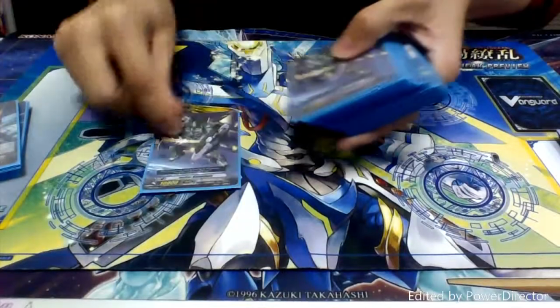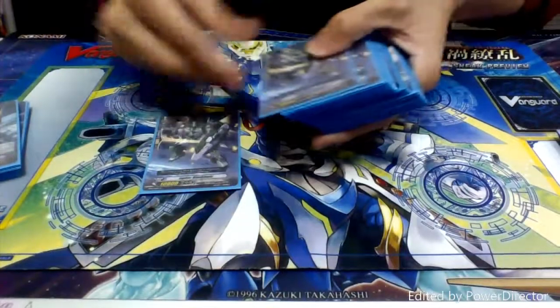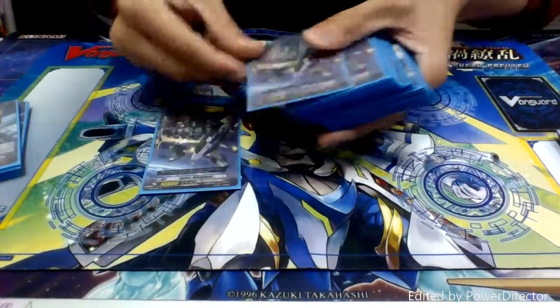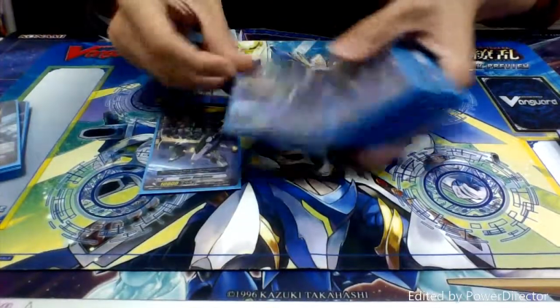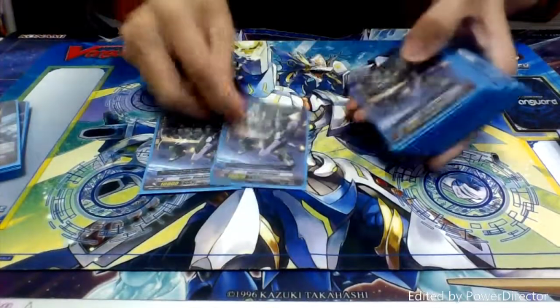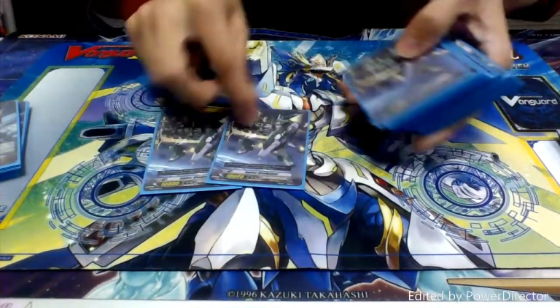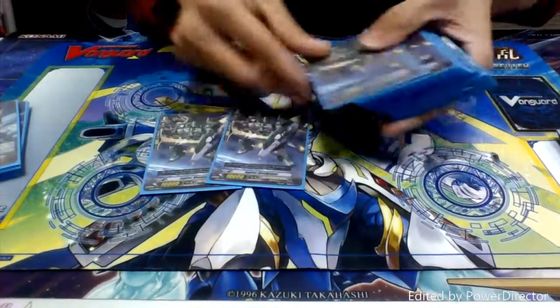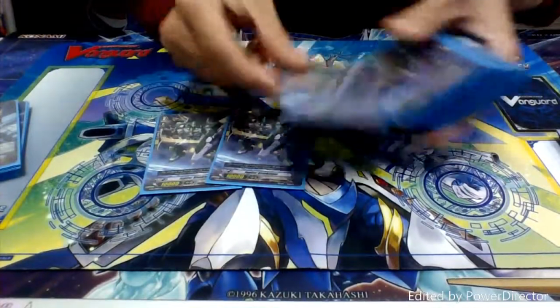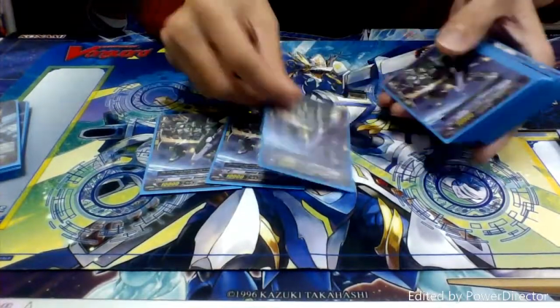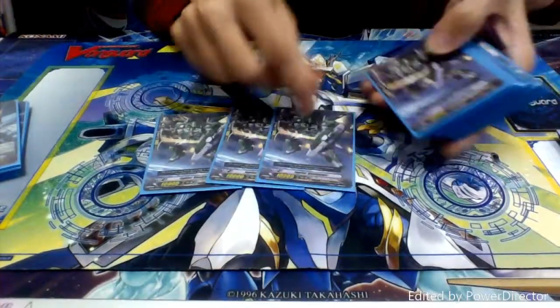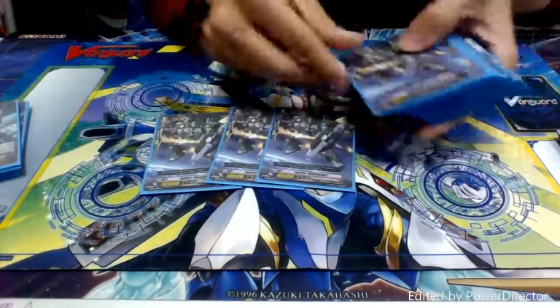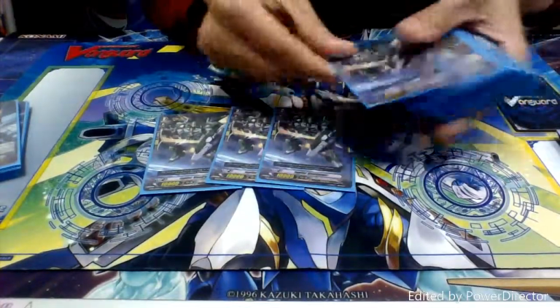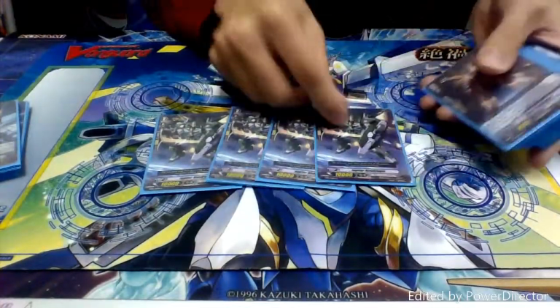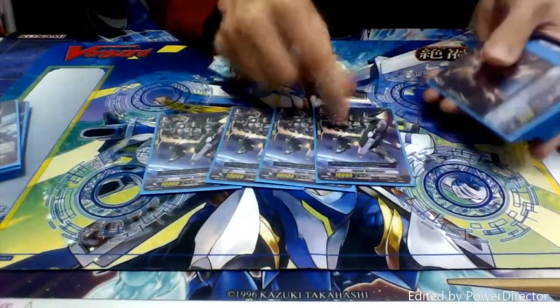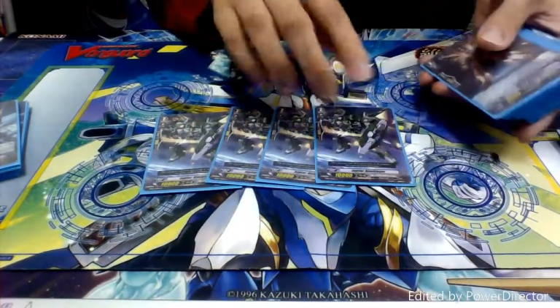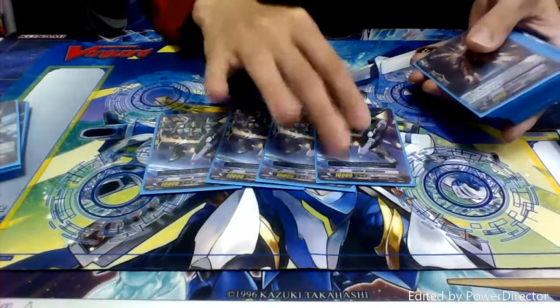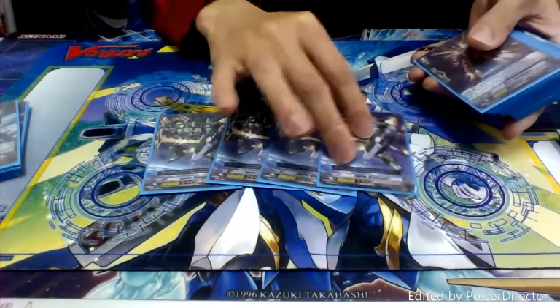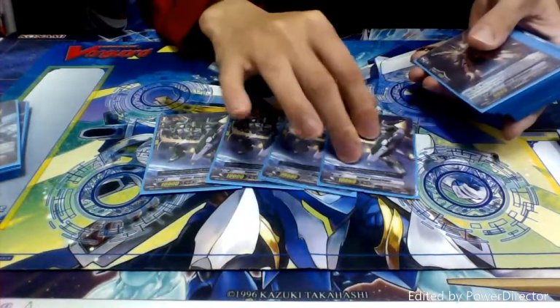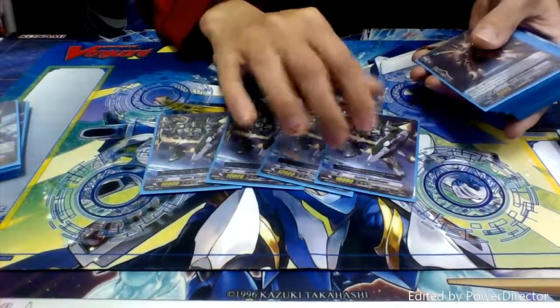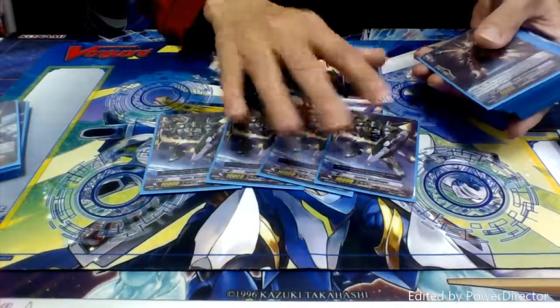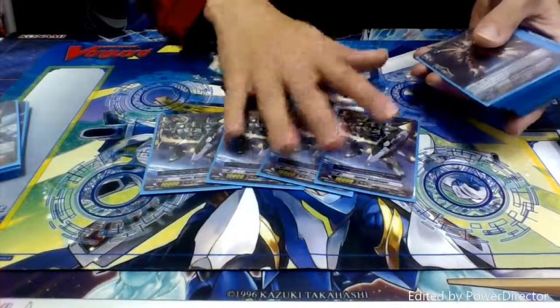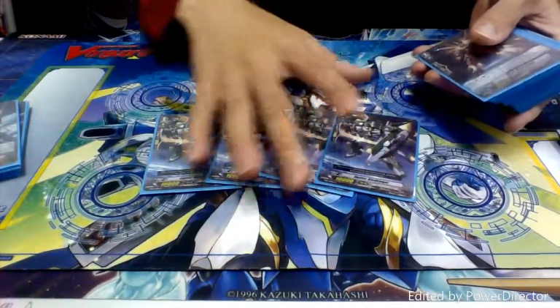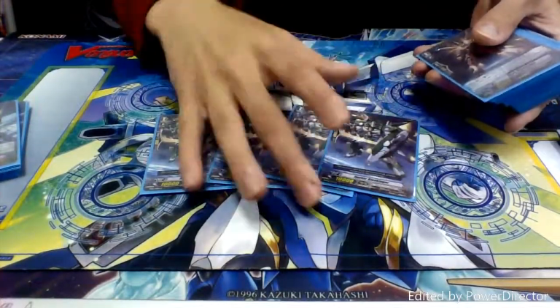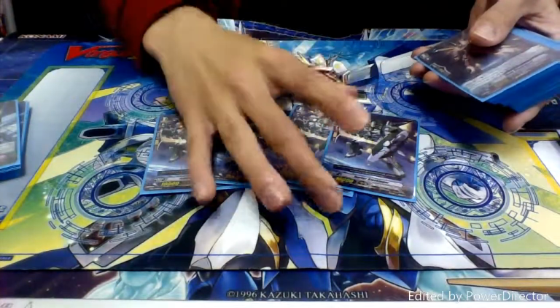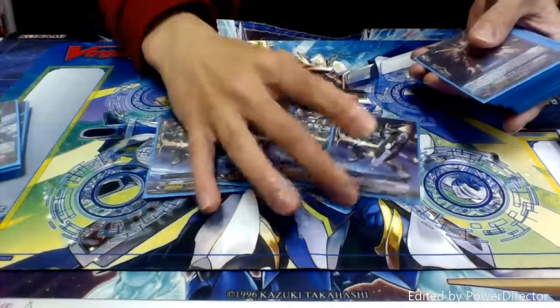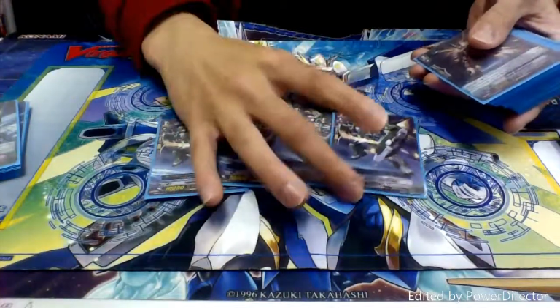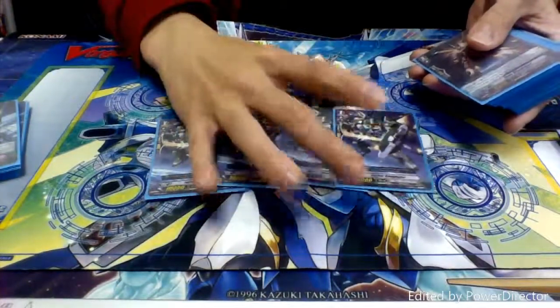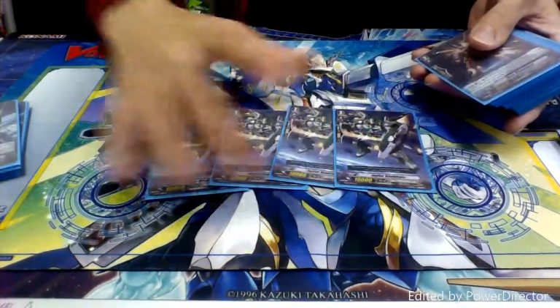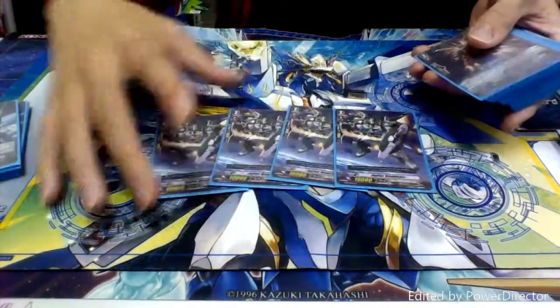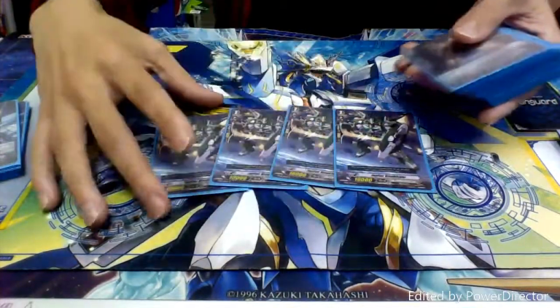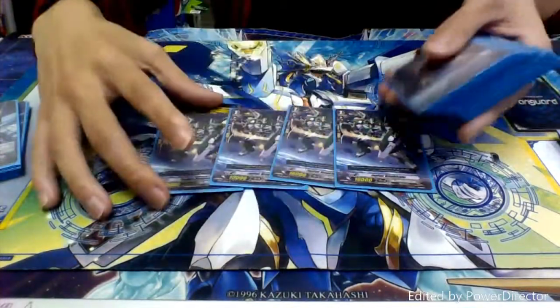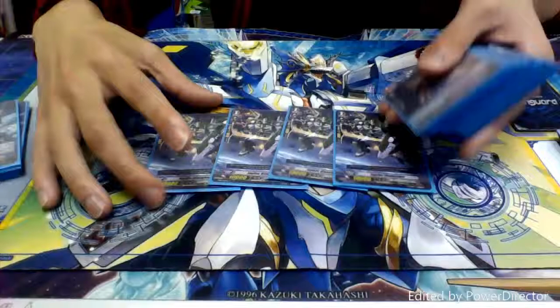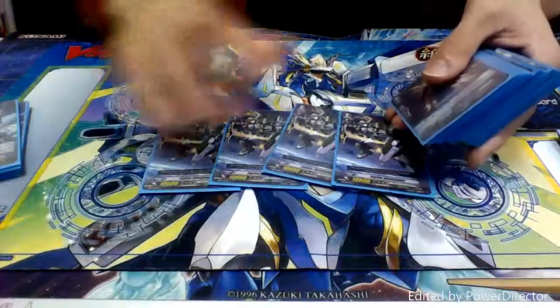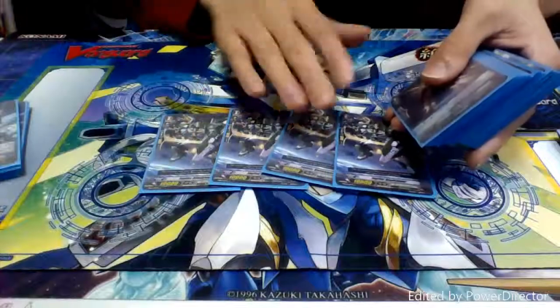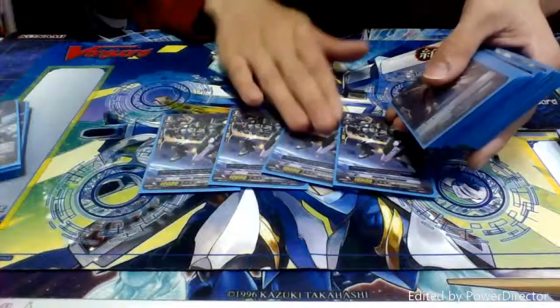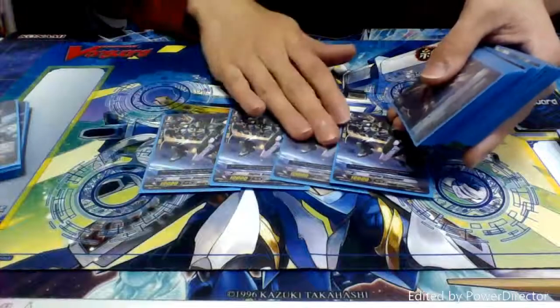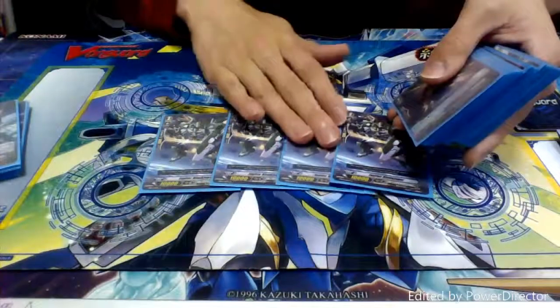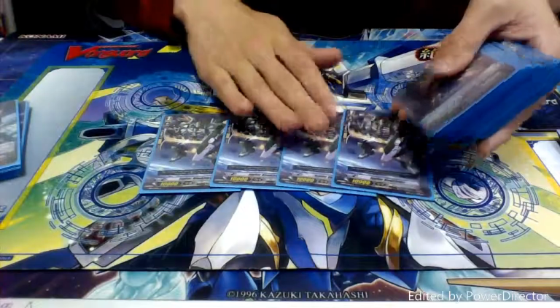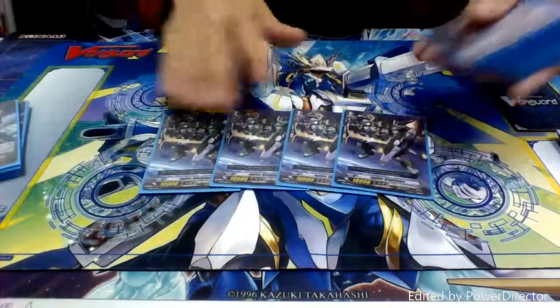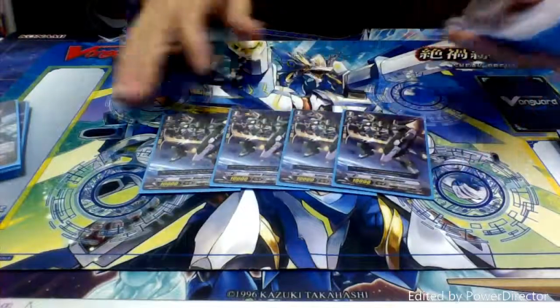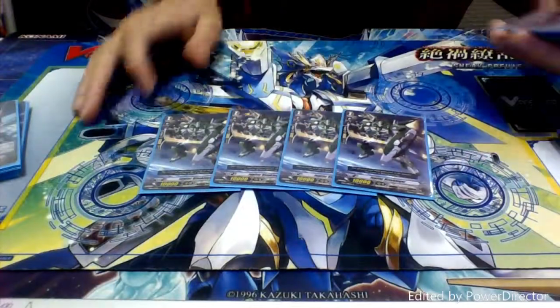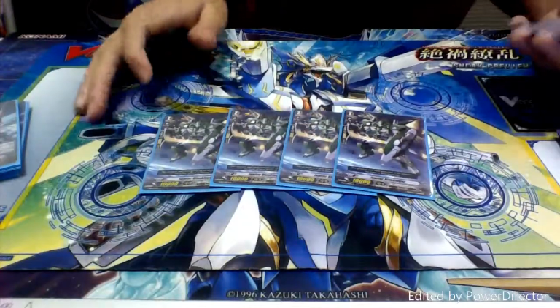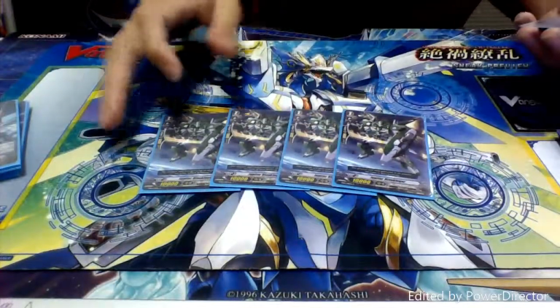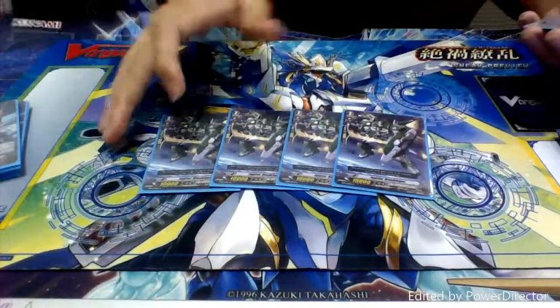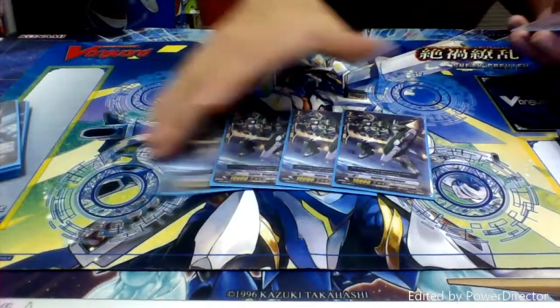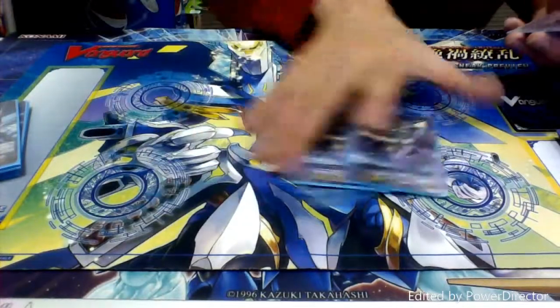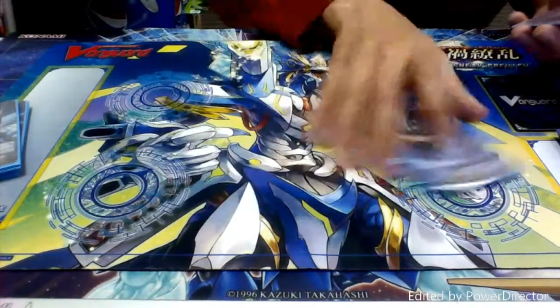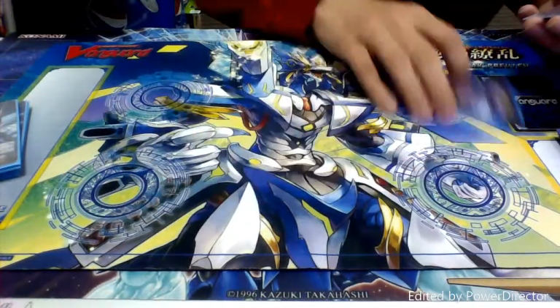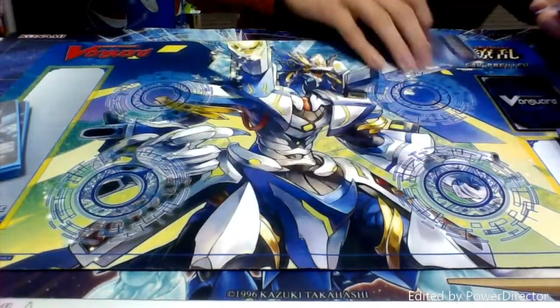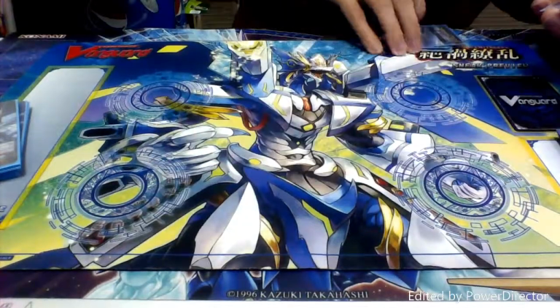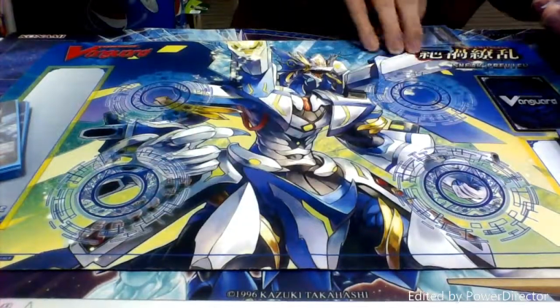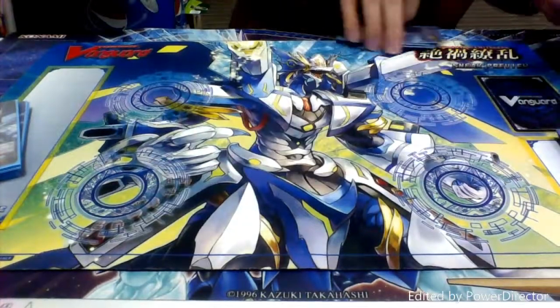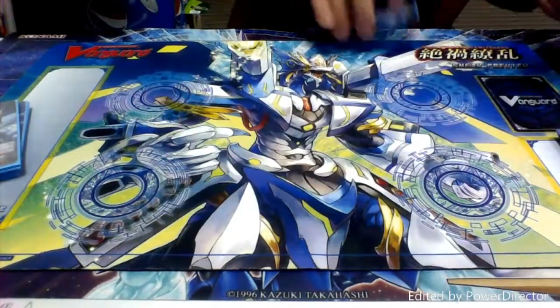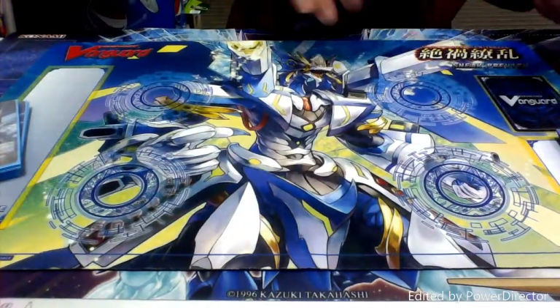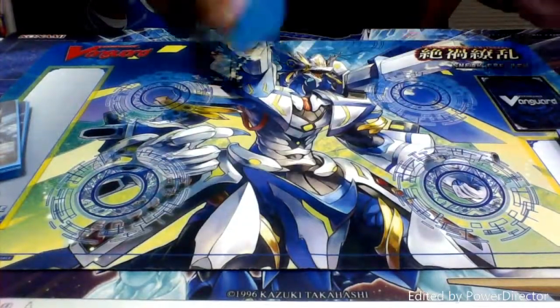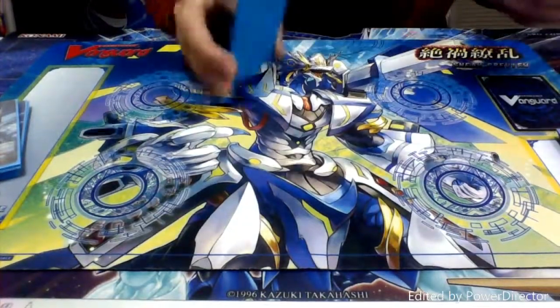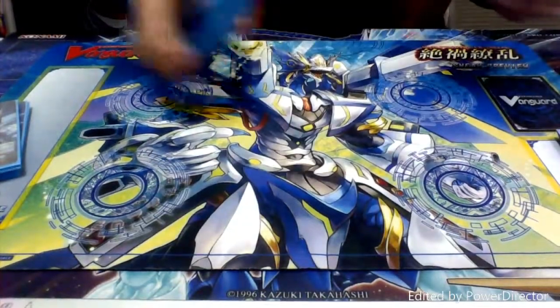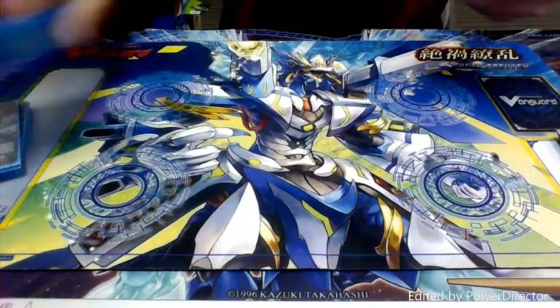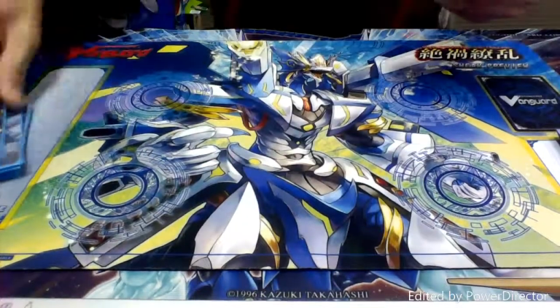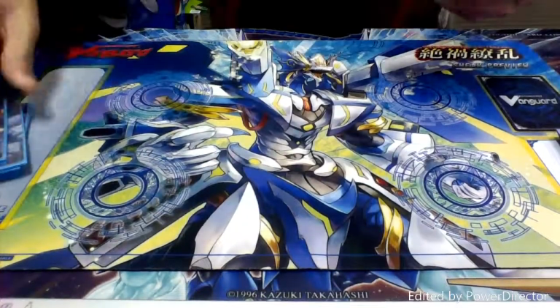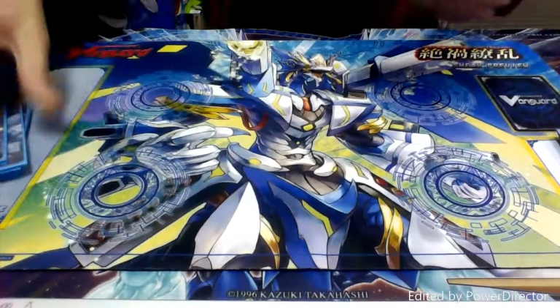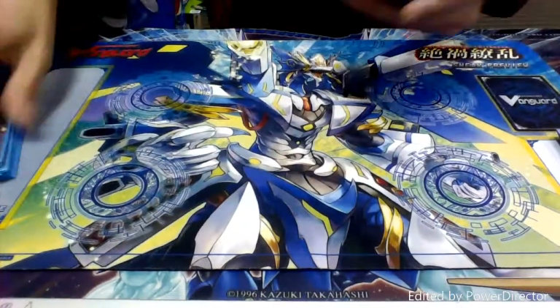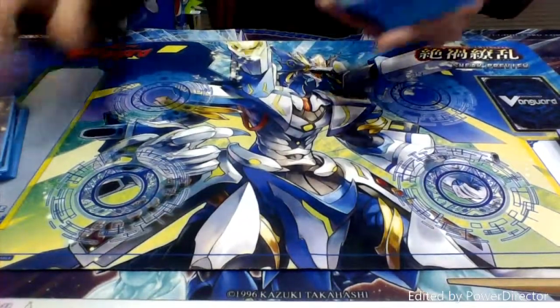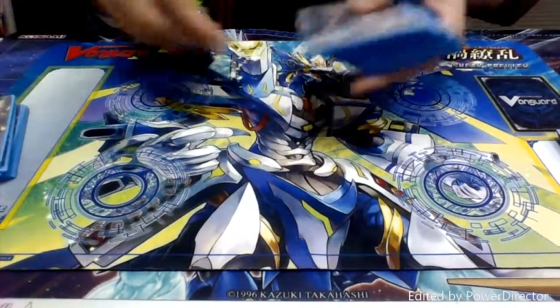Next we've got four copies of Jupiter Blau Kruger. He's just a 10k hitter. A beater is always nice.